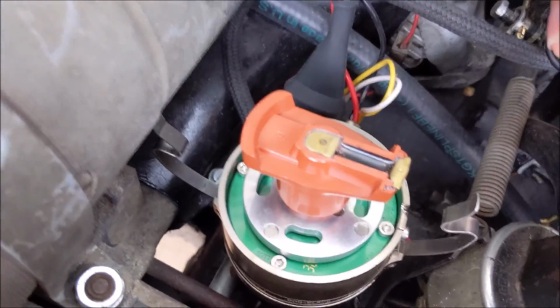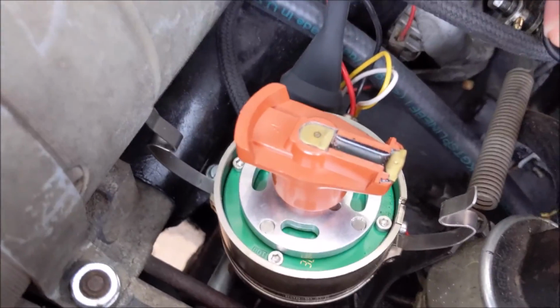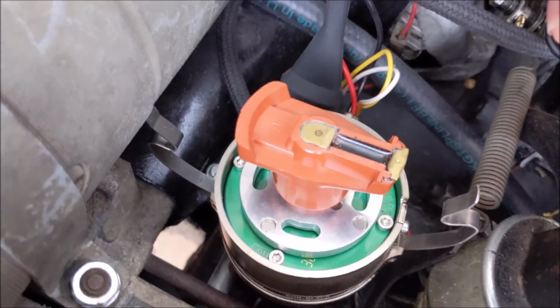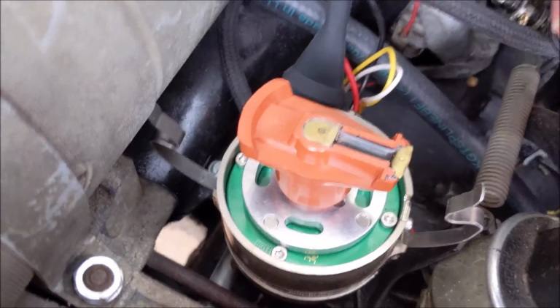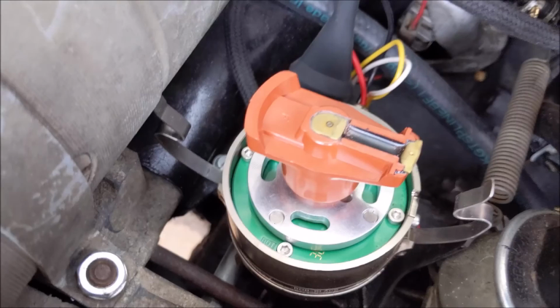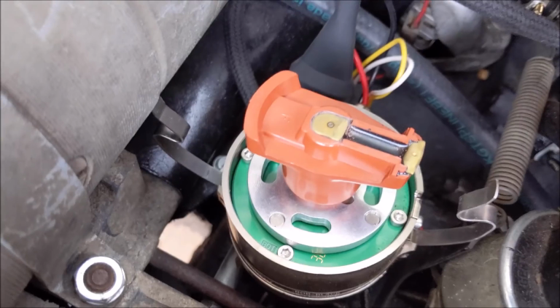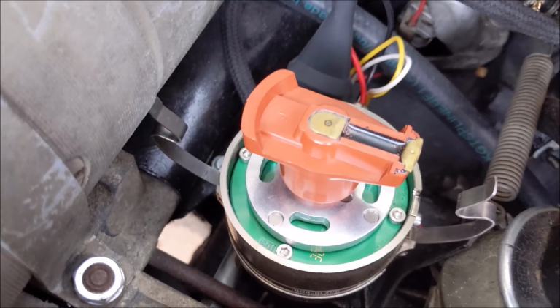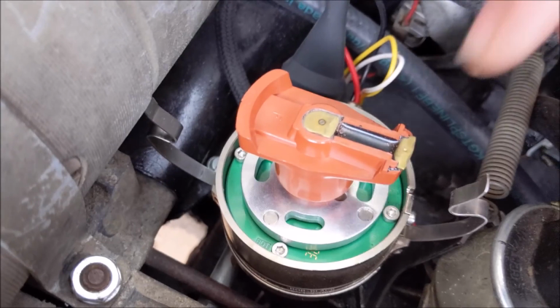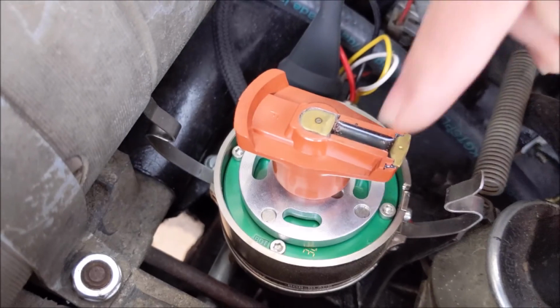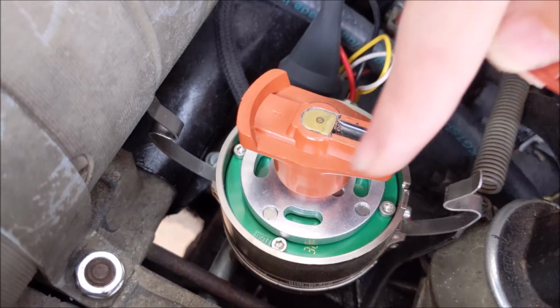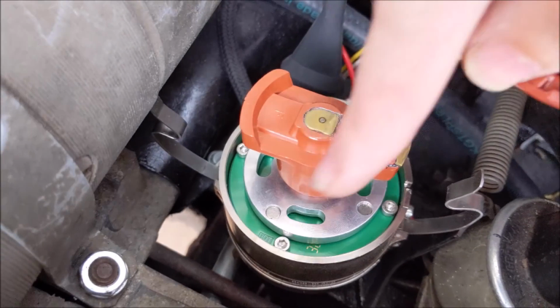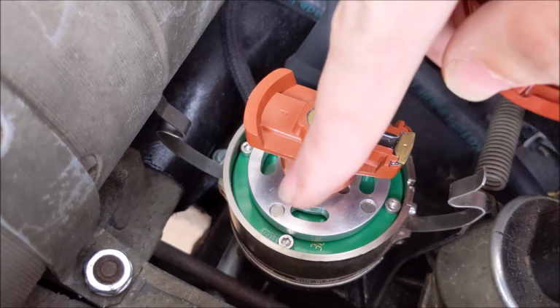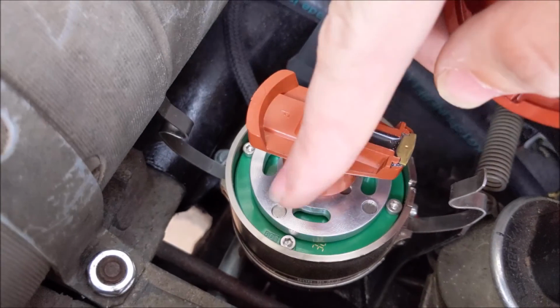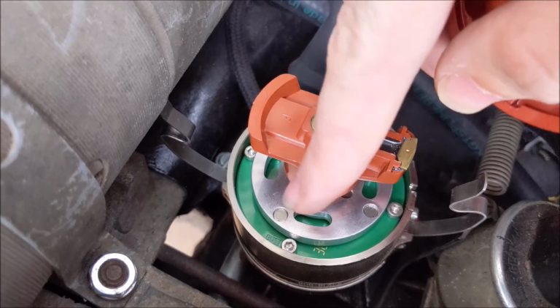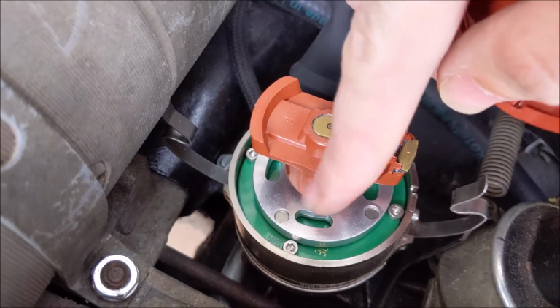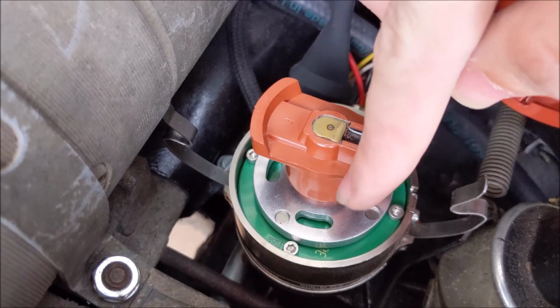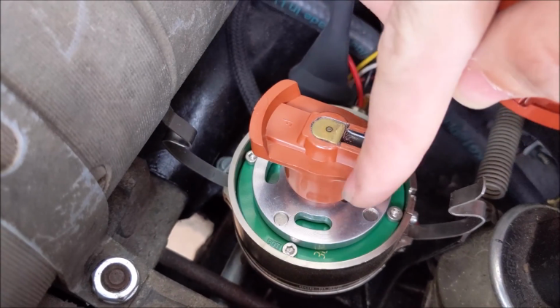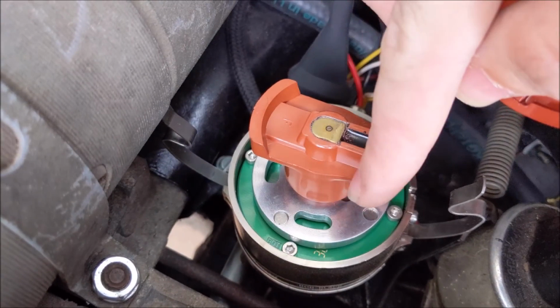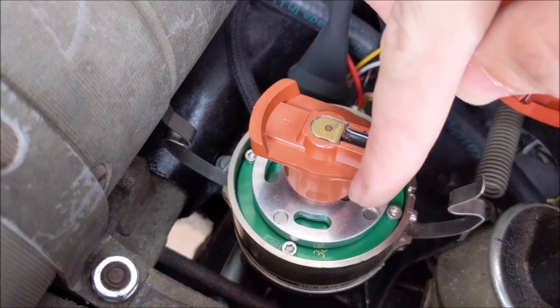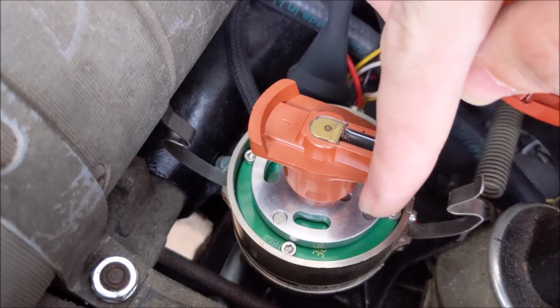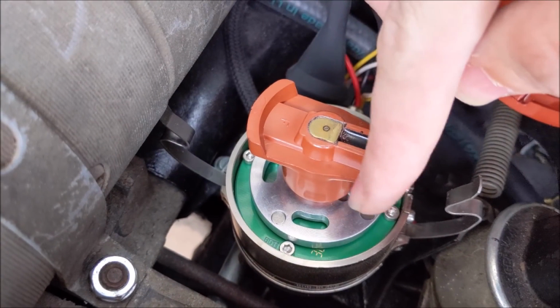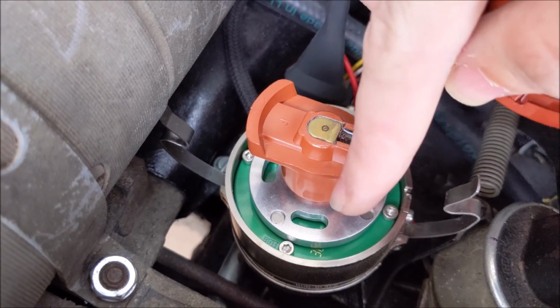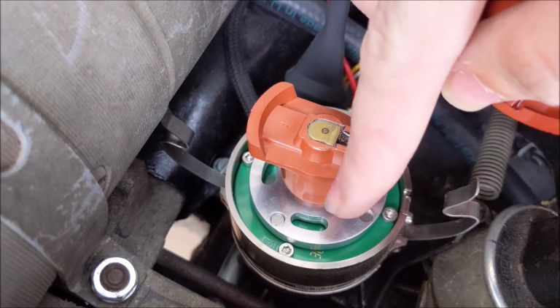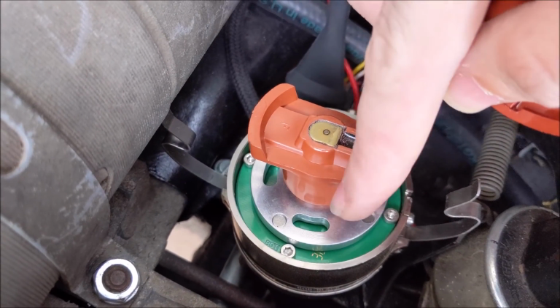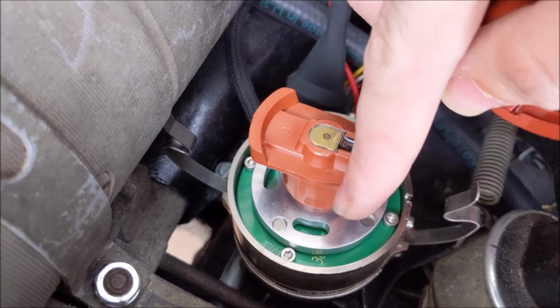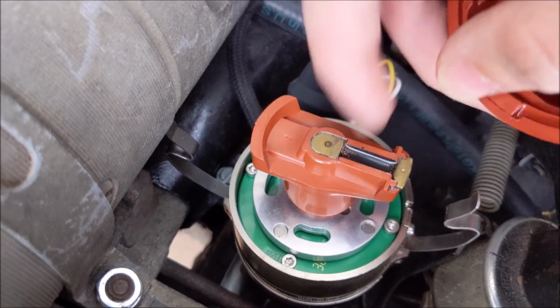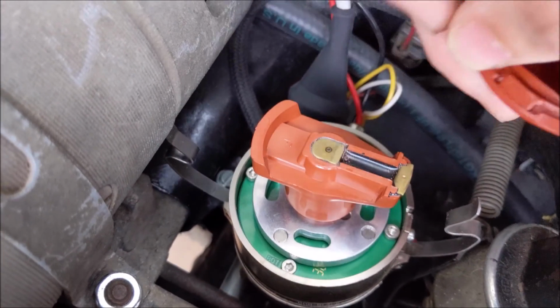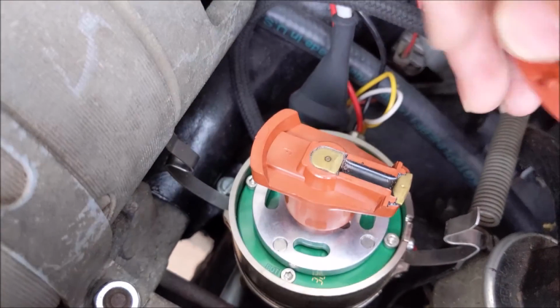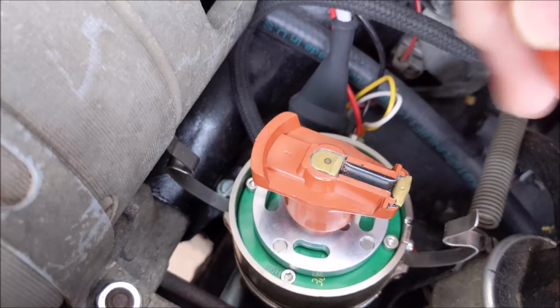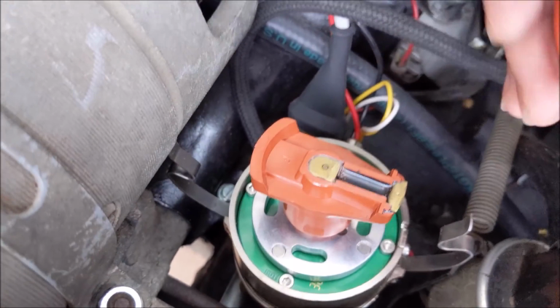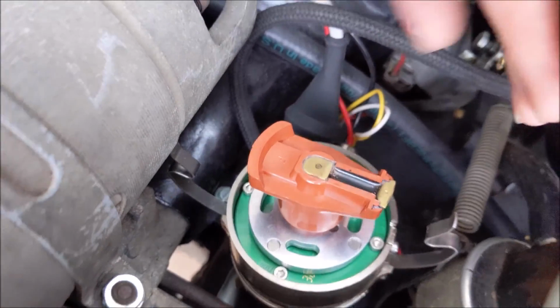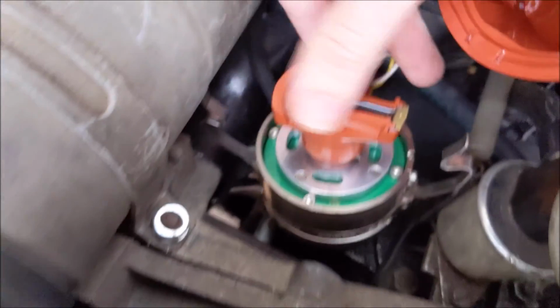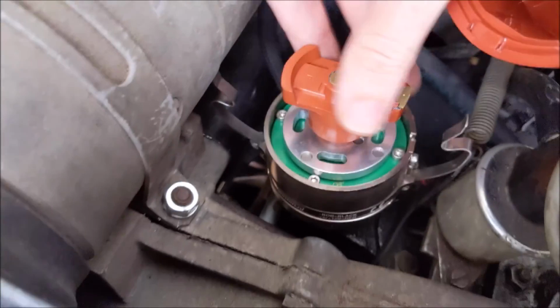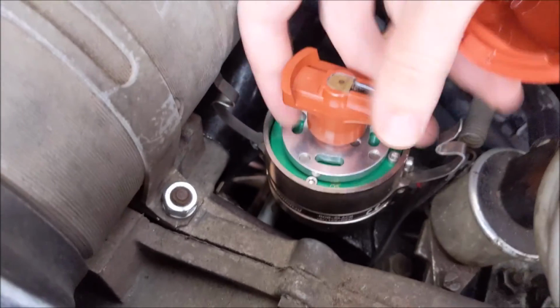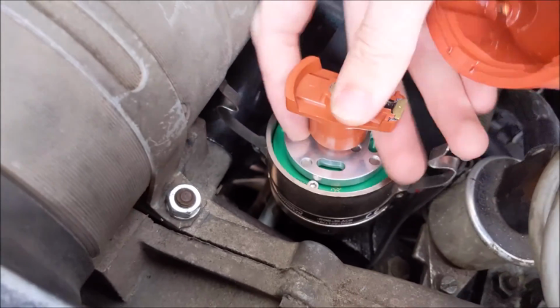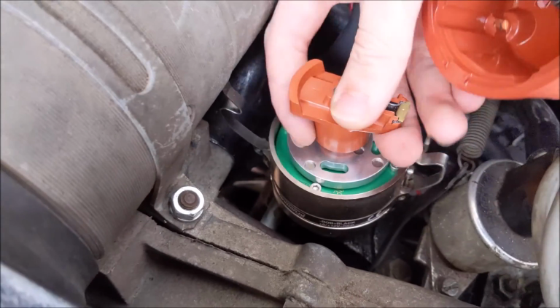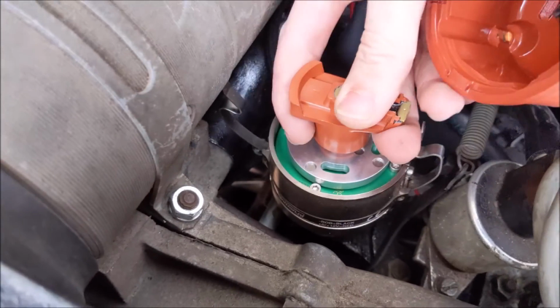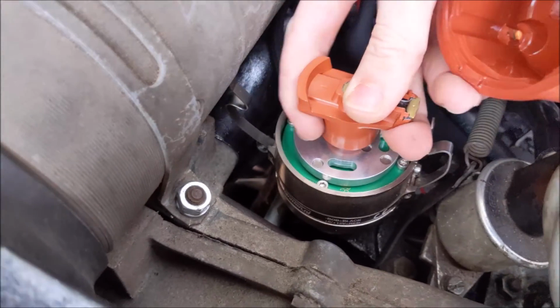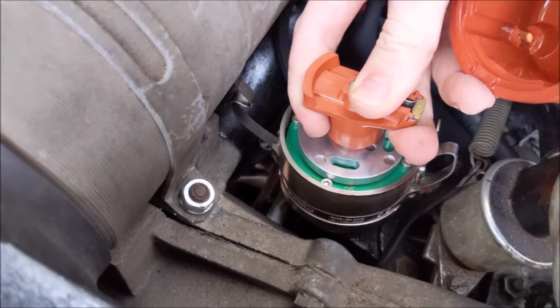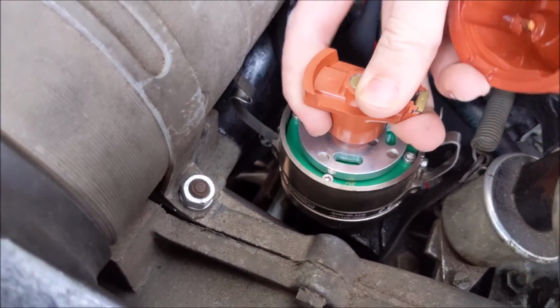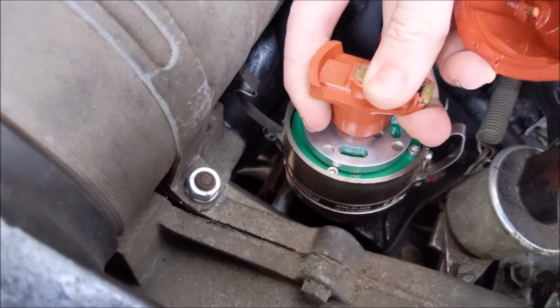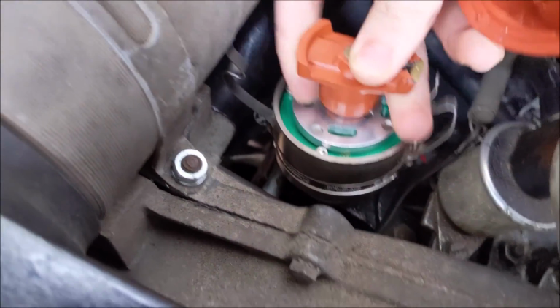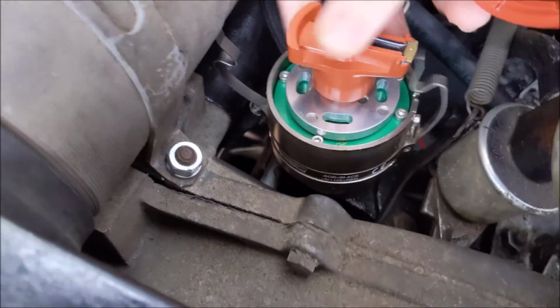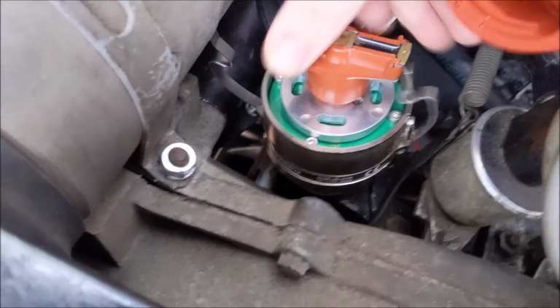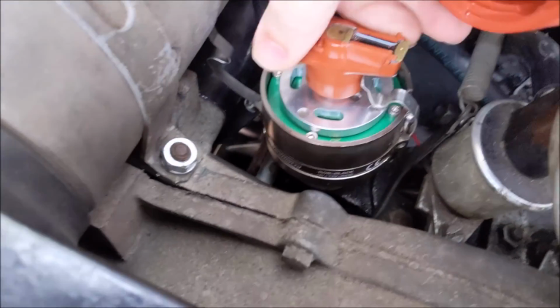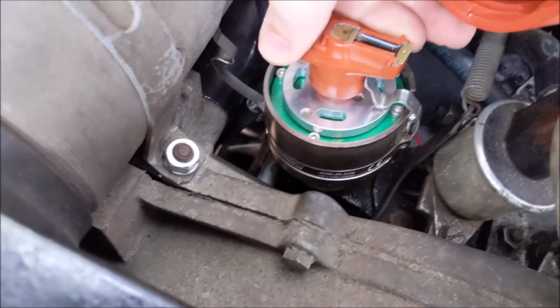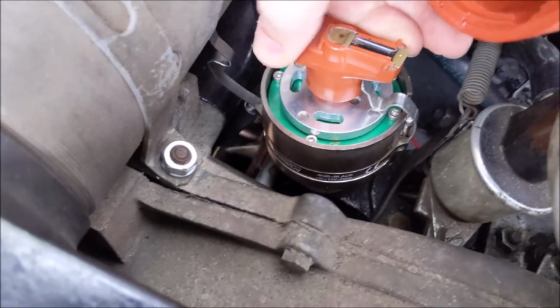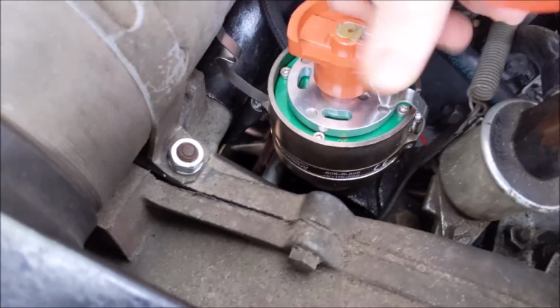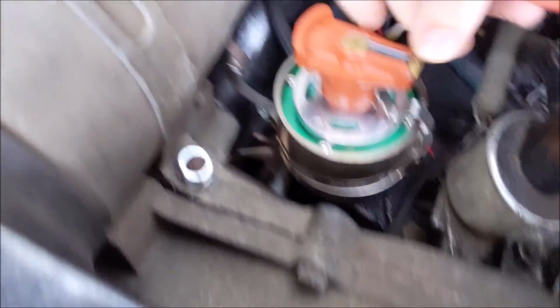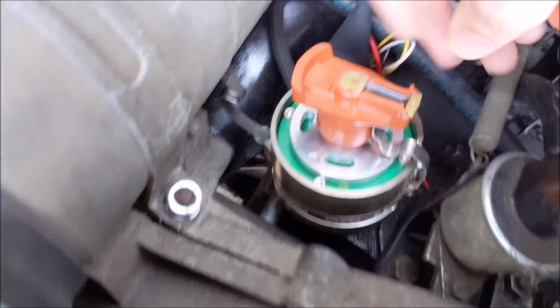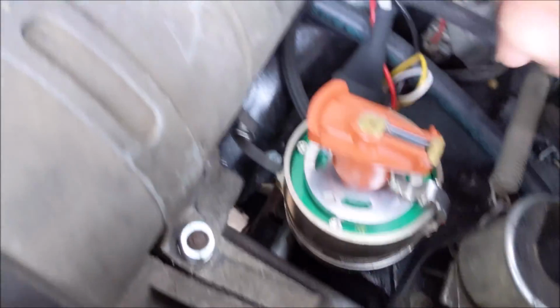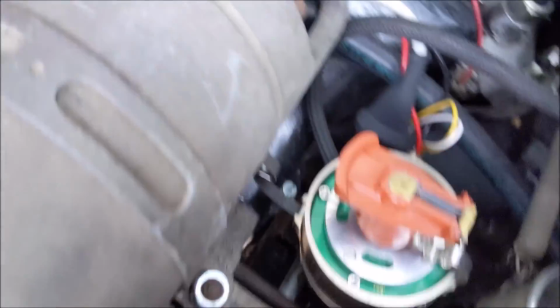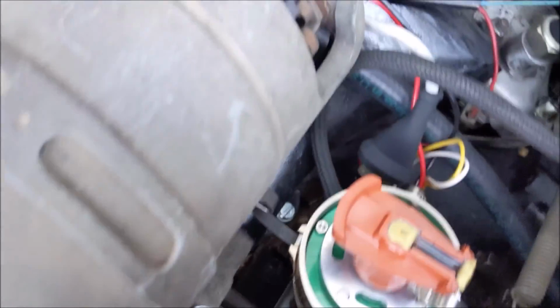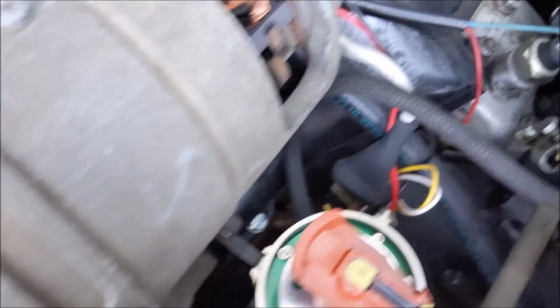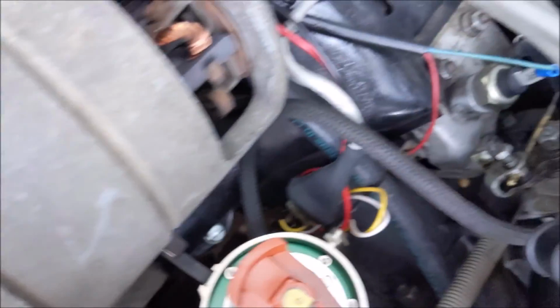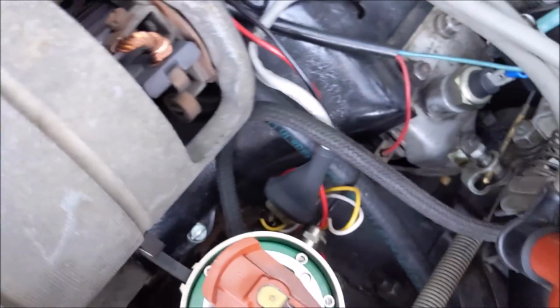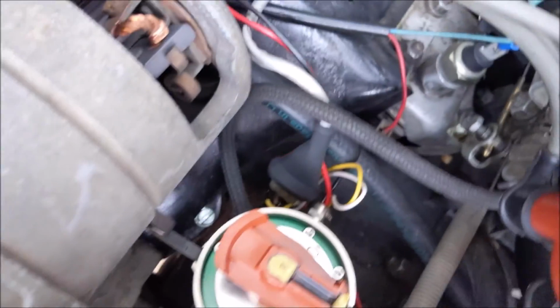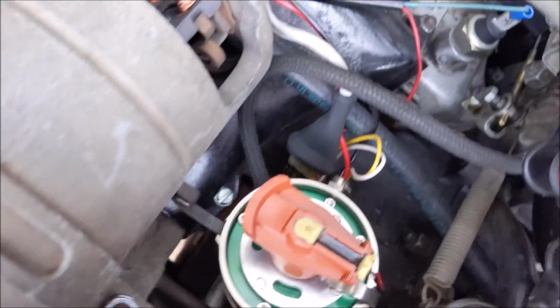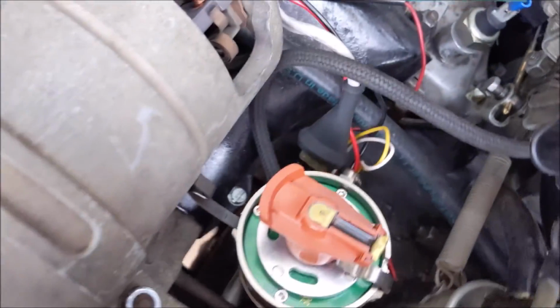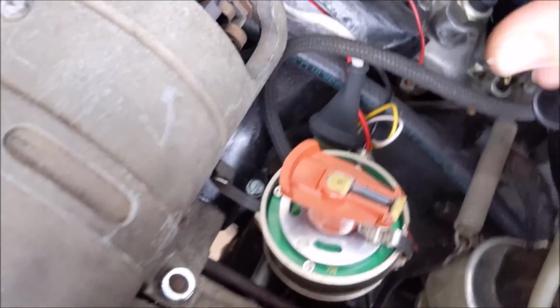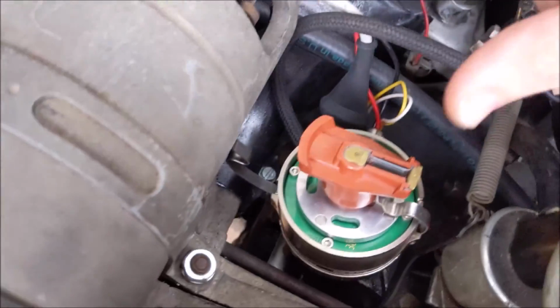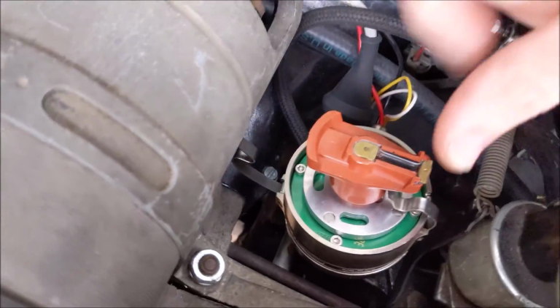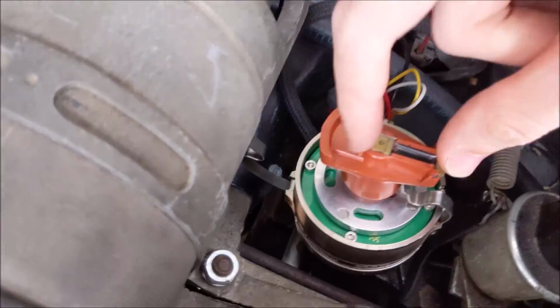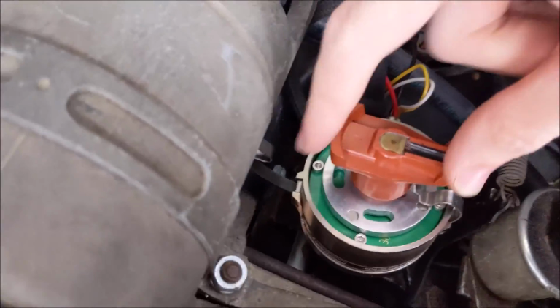There's your trigger wheel. You can see the magnets there. There are slots that help you set the timing on it.